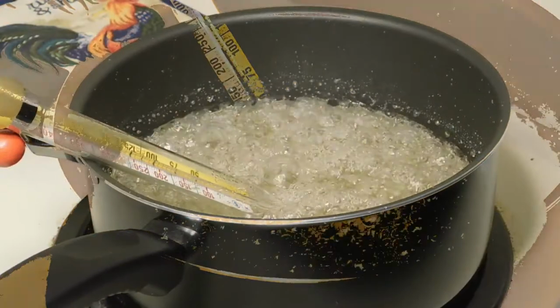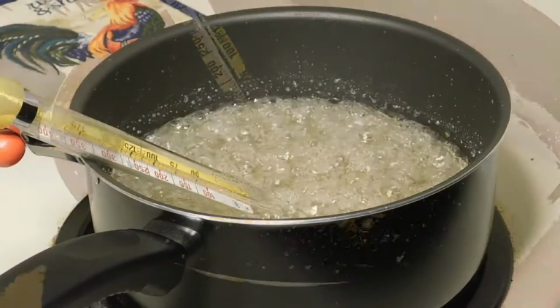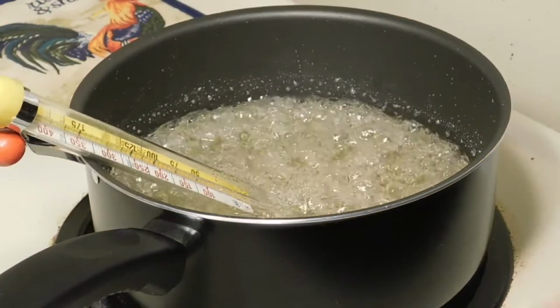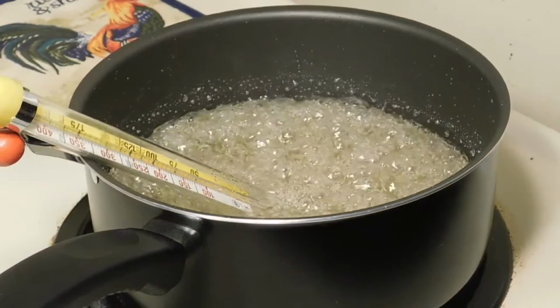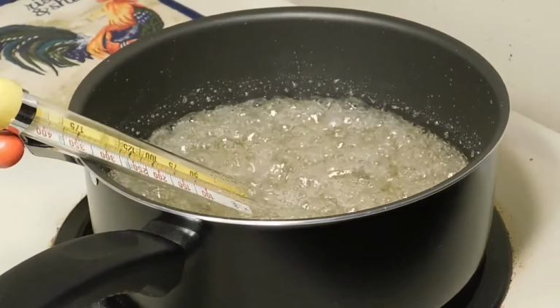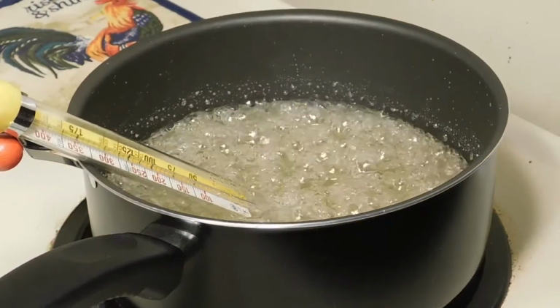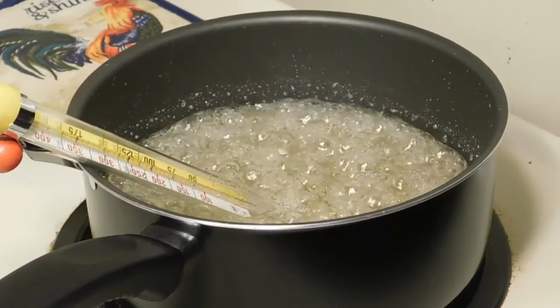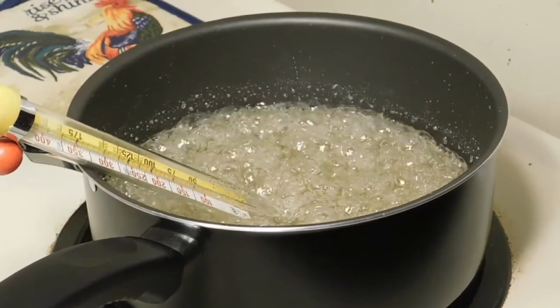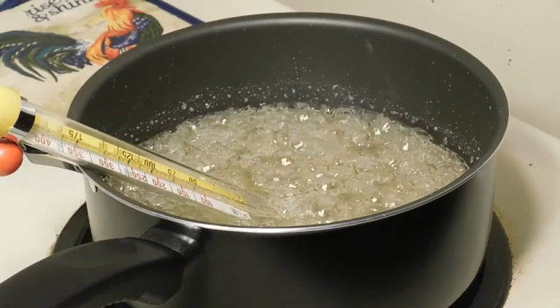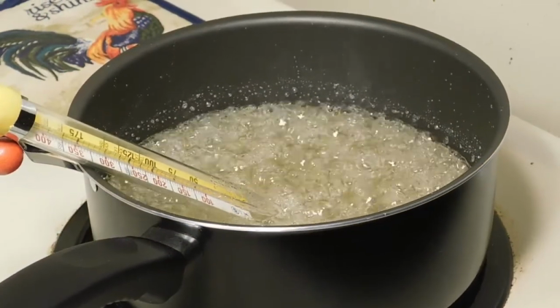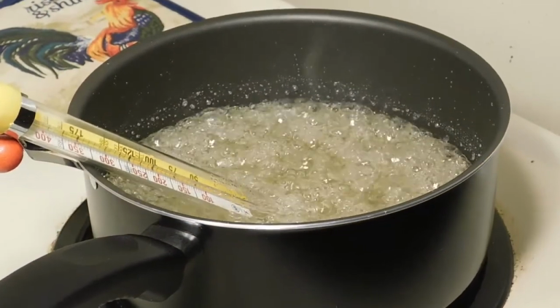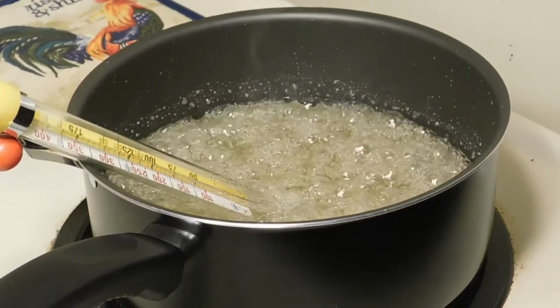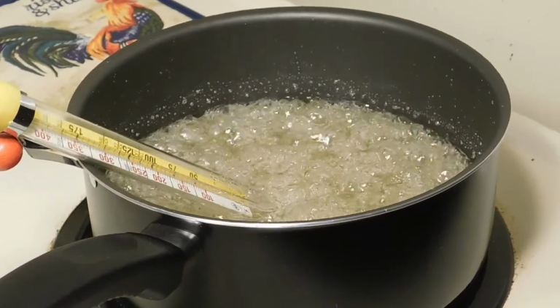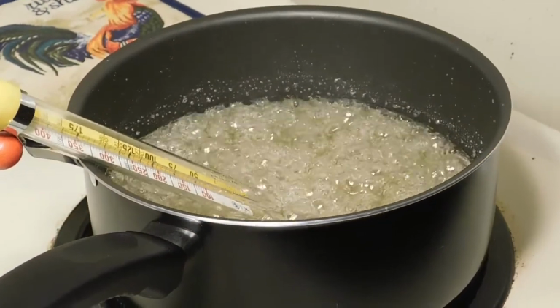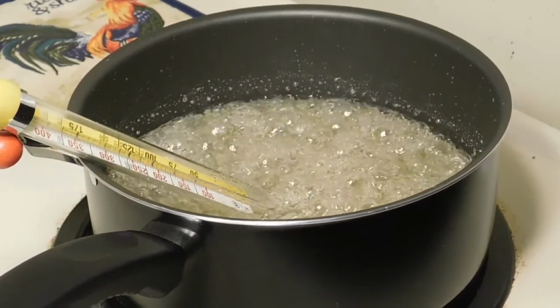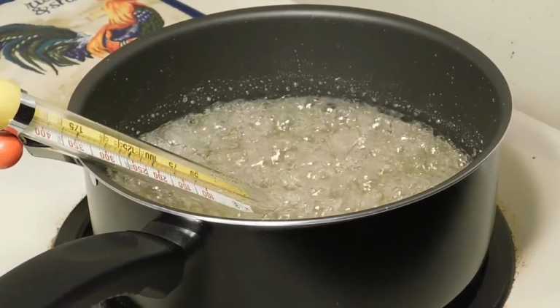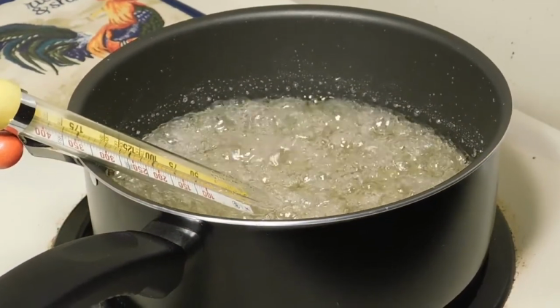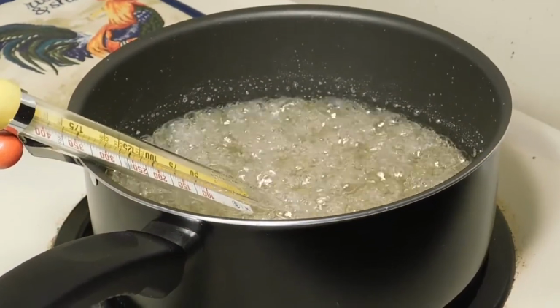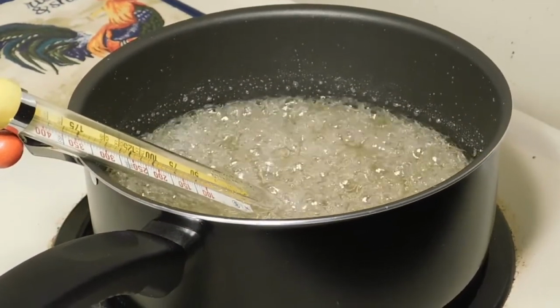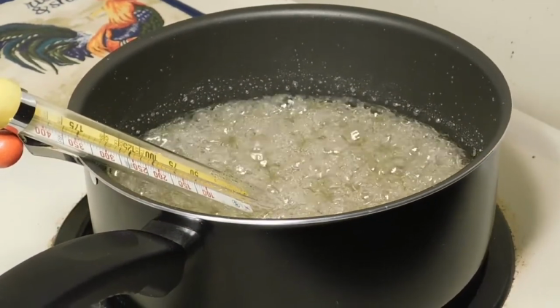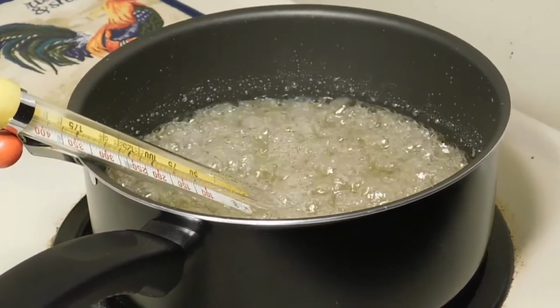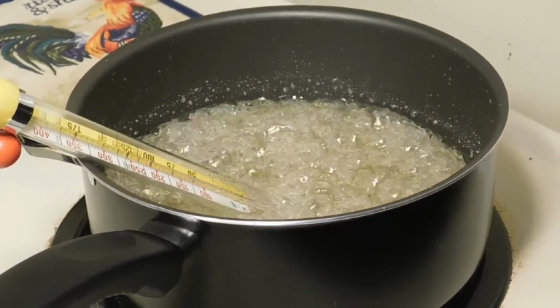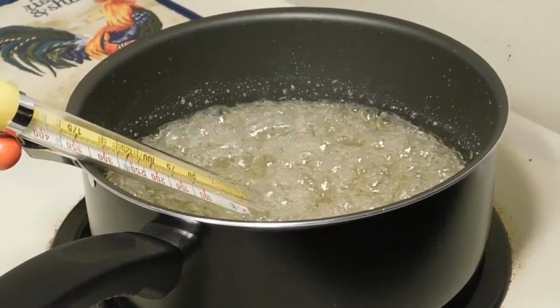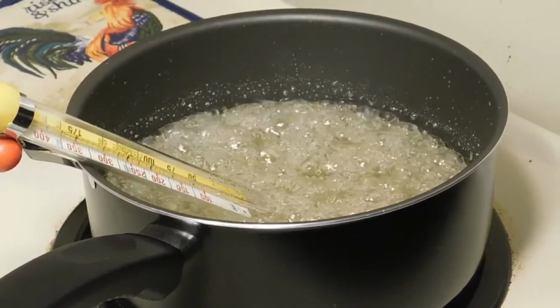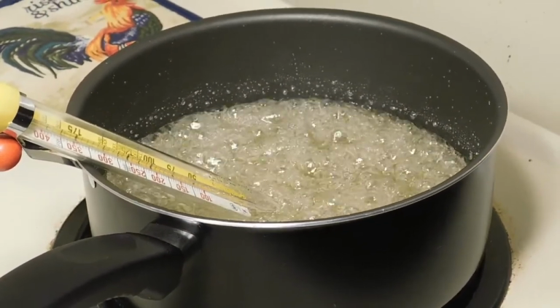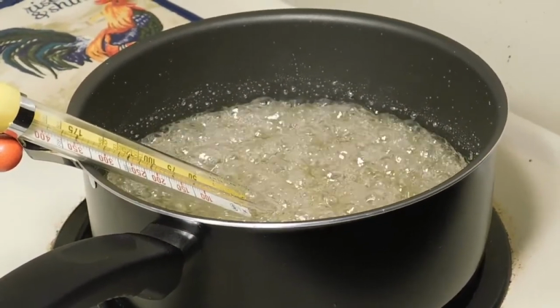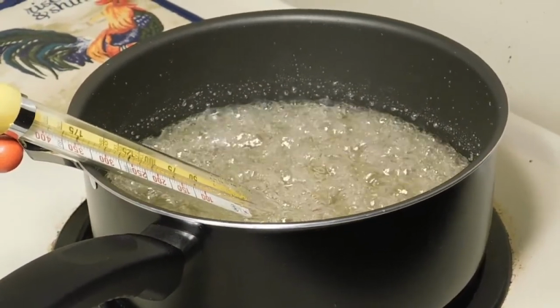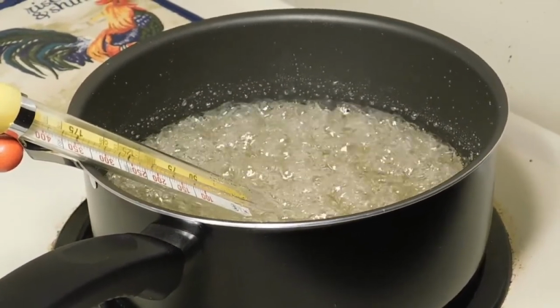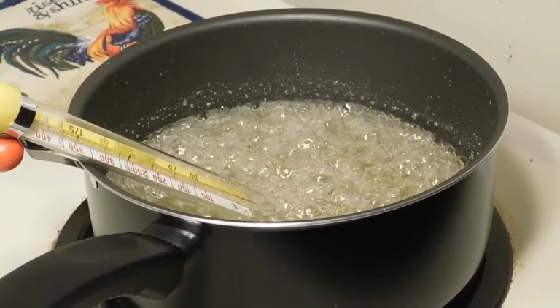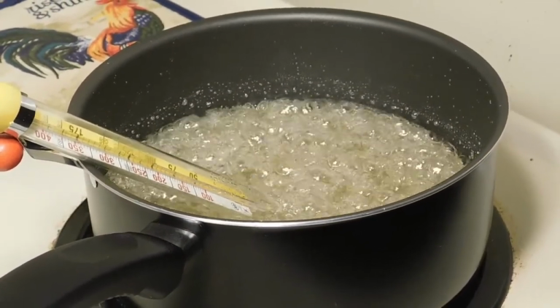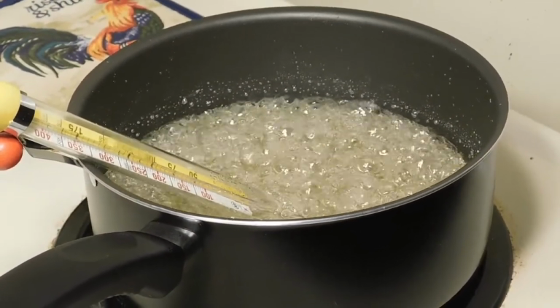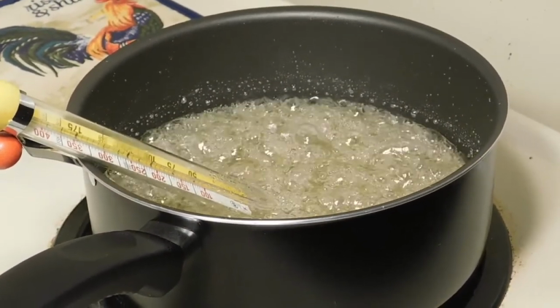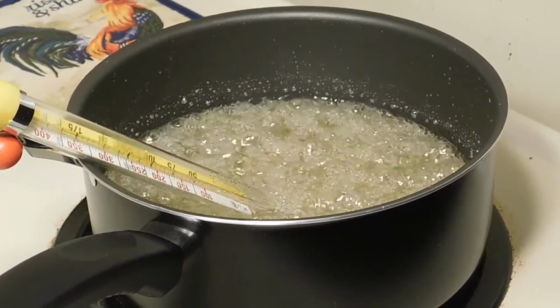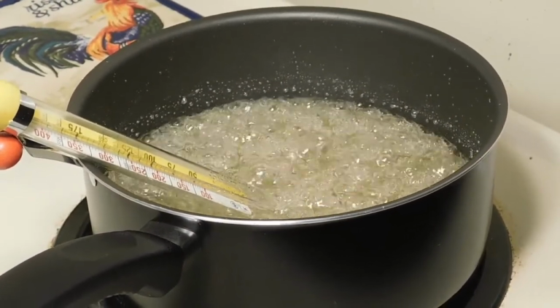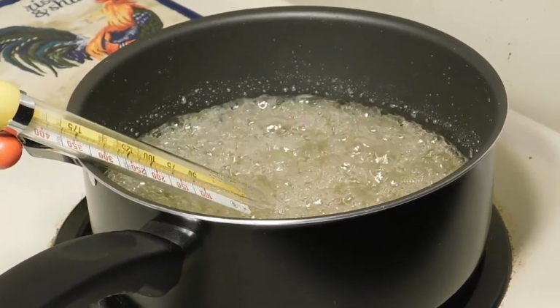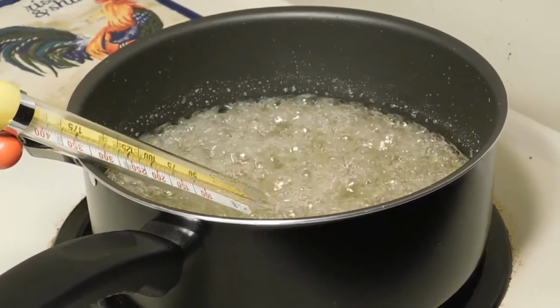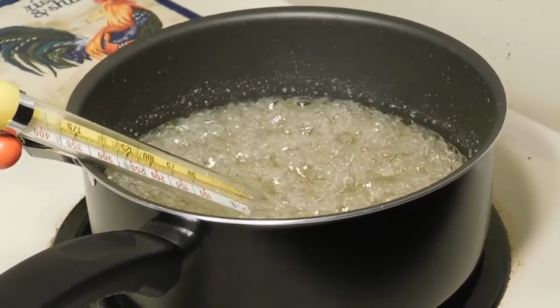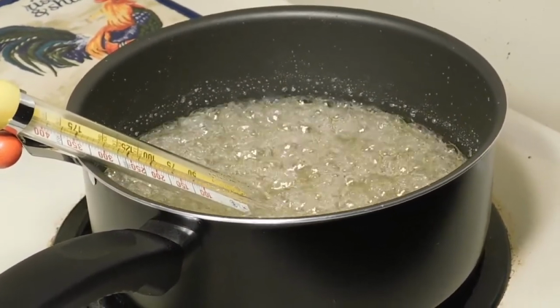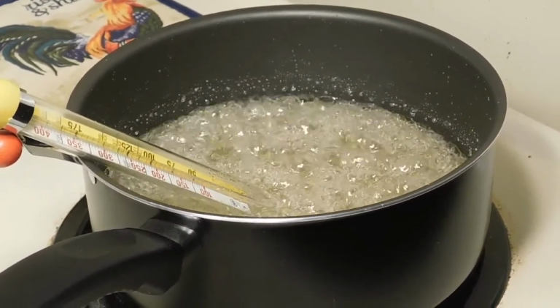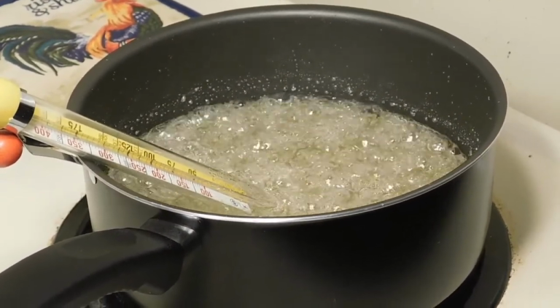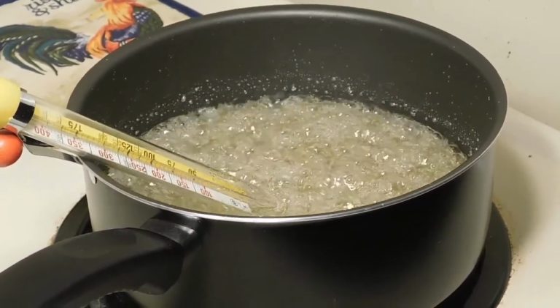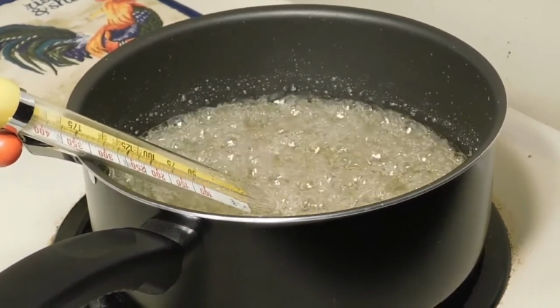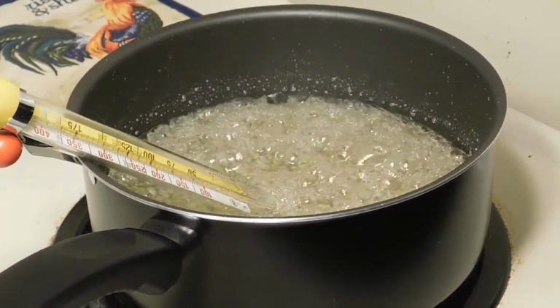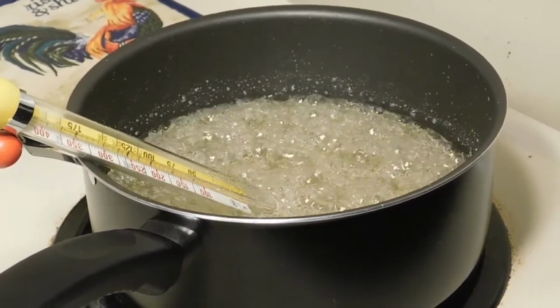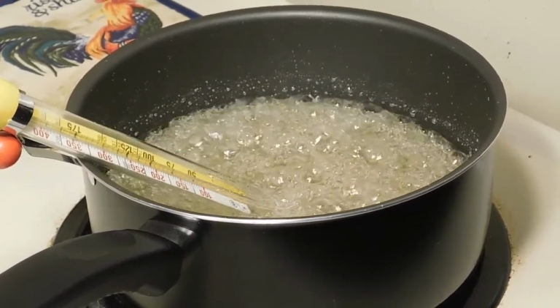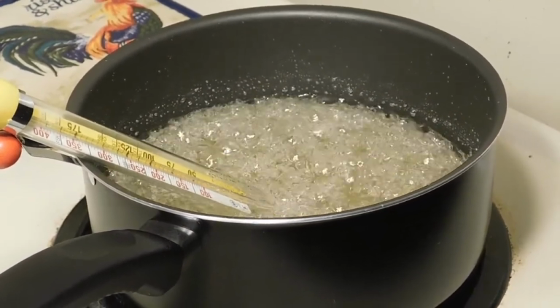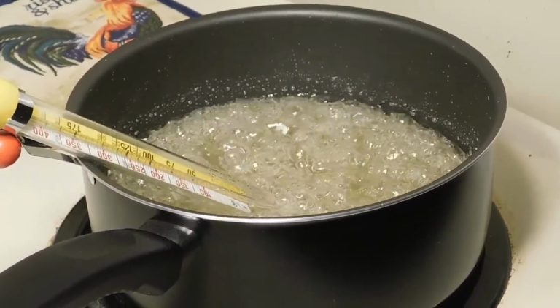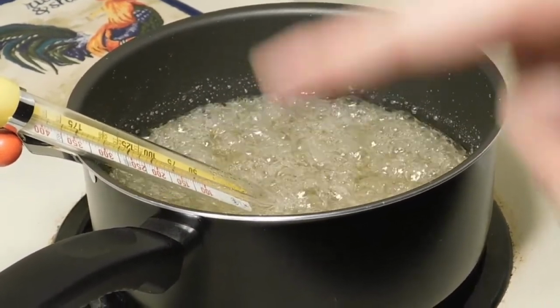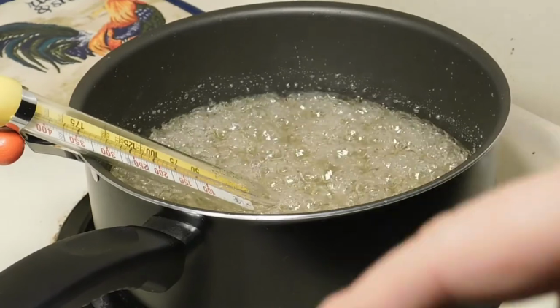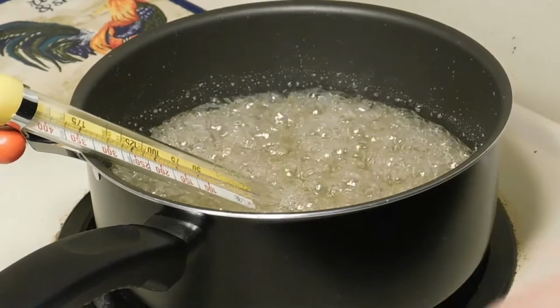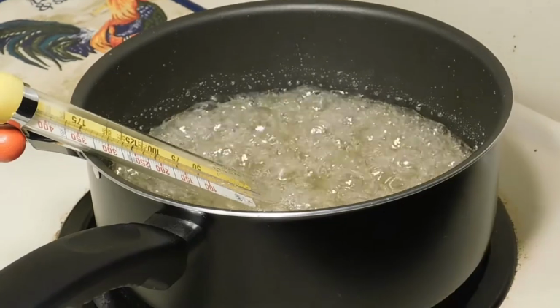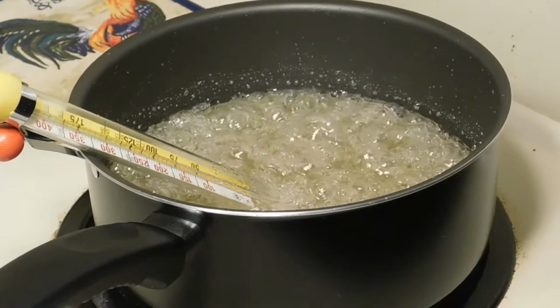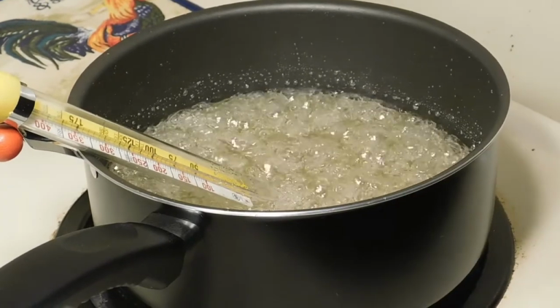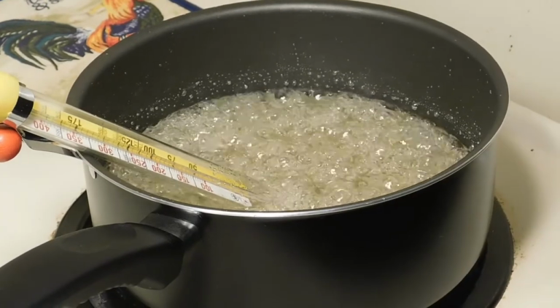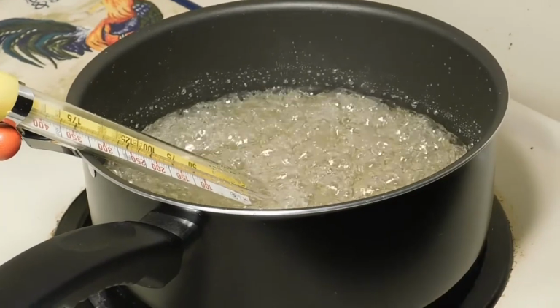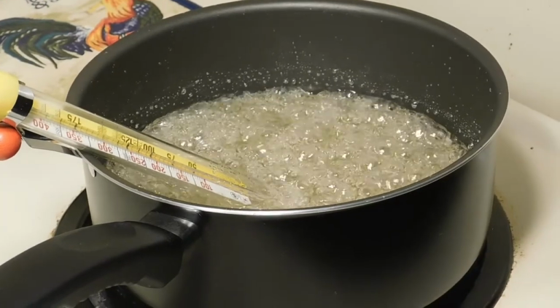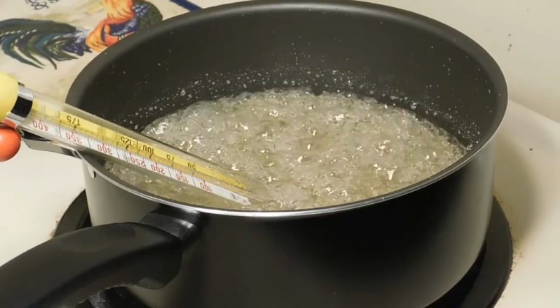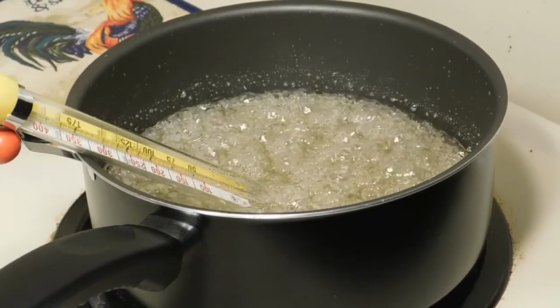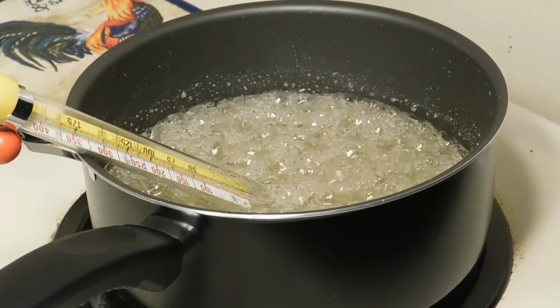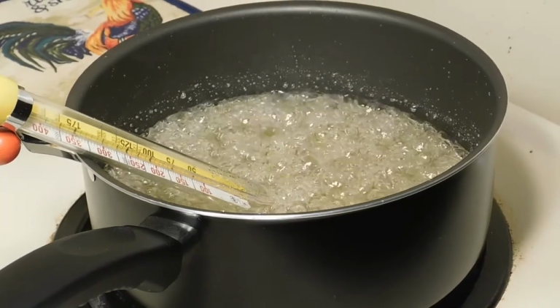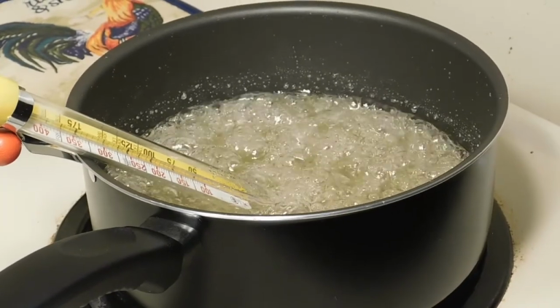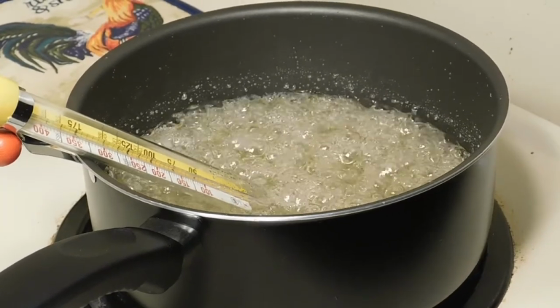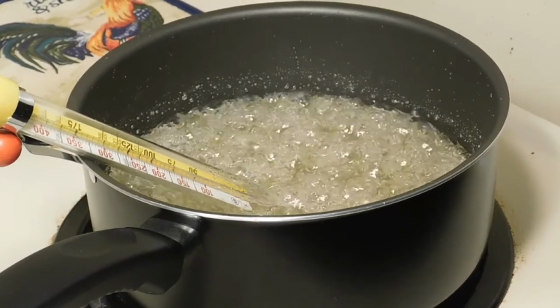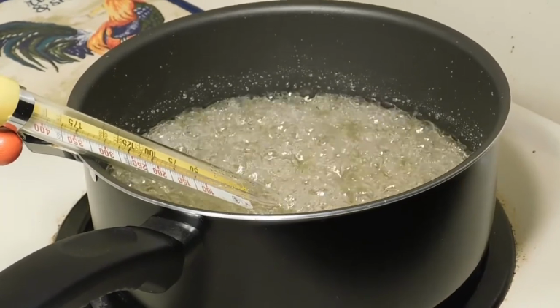So now we are at 250 degrees, hardball stage. We're going to cut the heat, set this to the side, and move on to our next step.